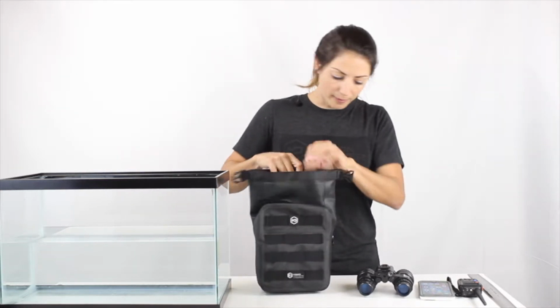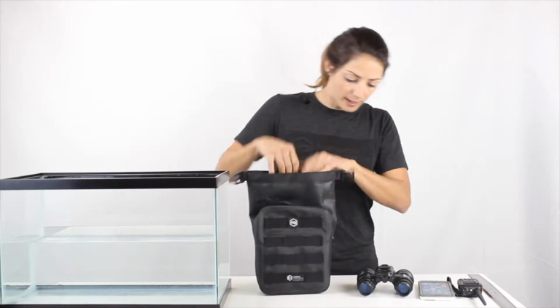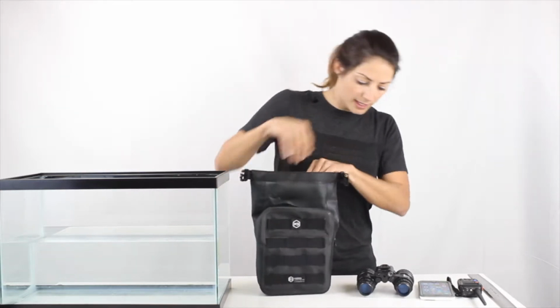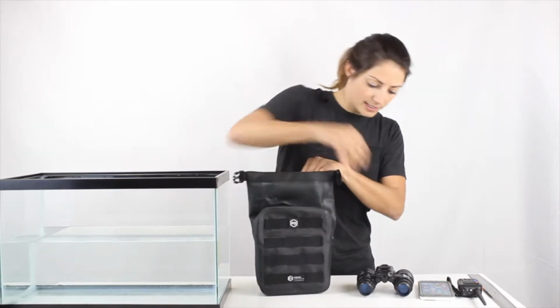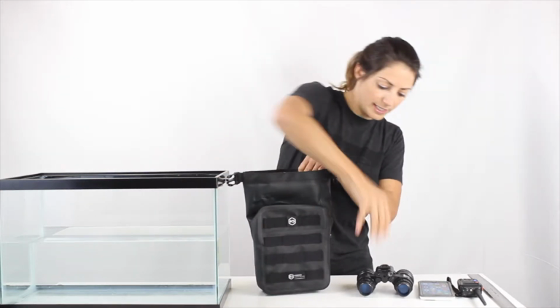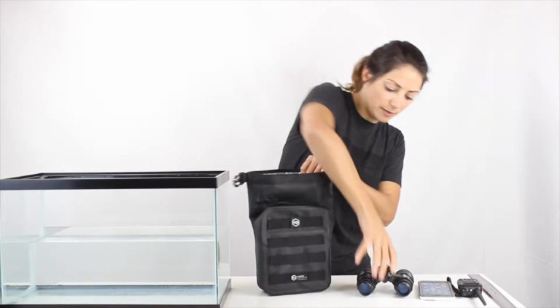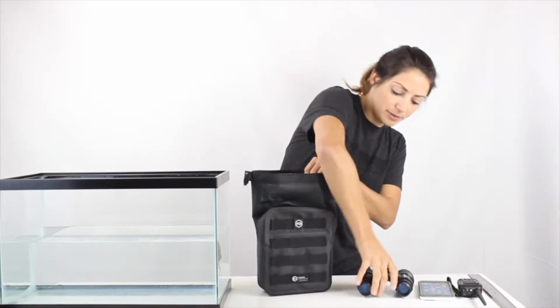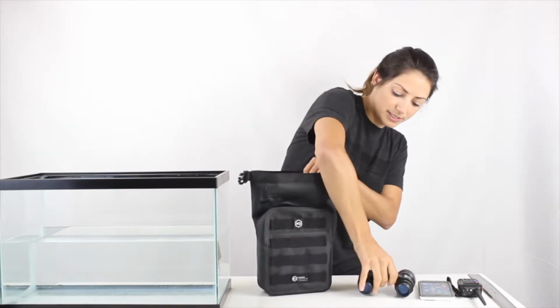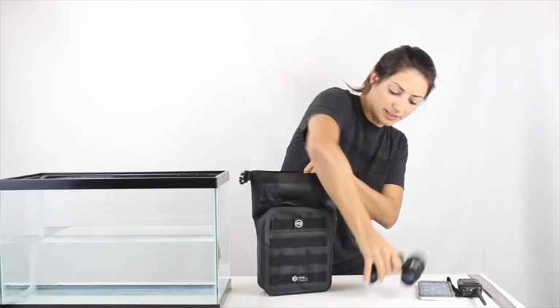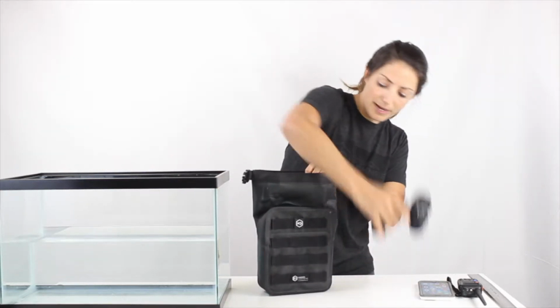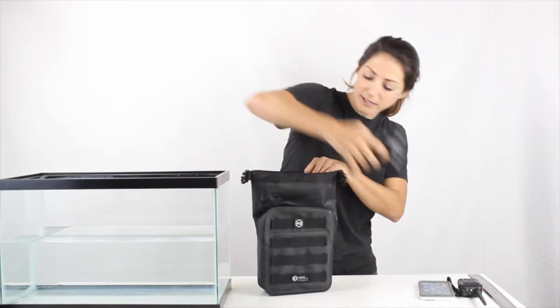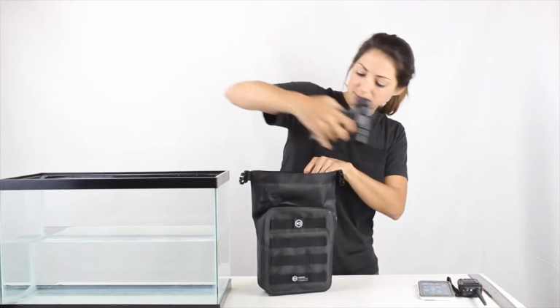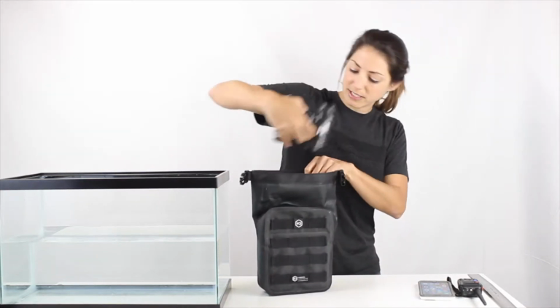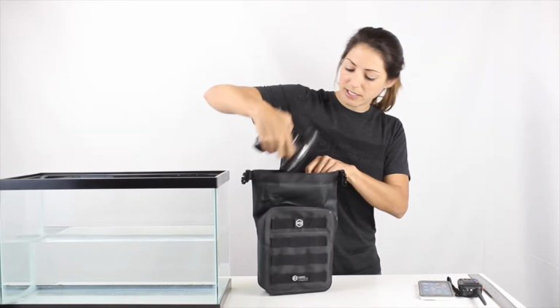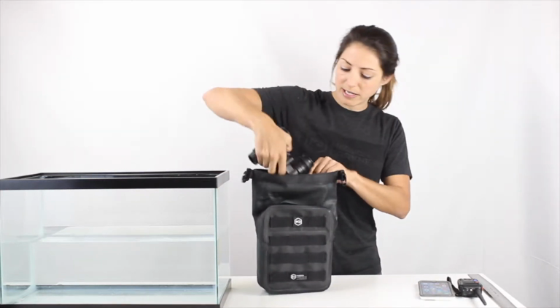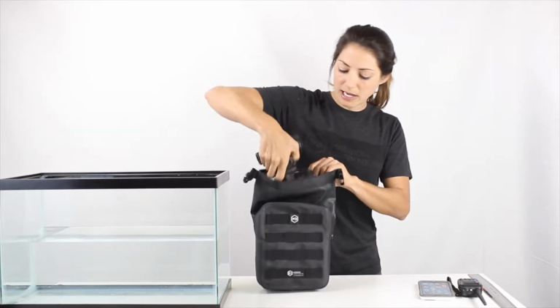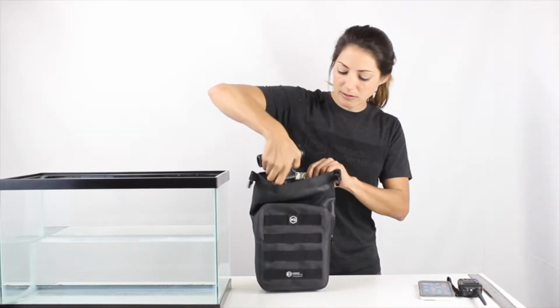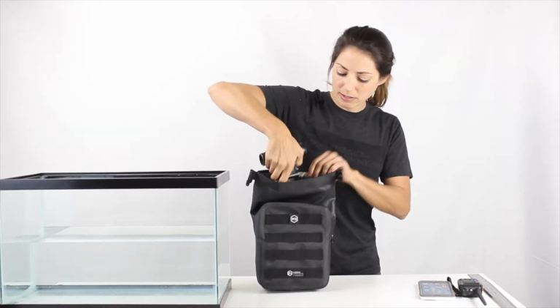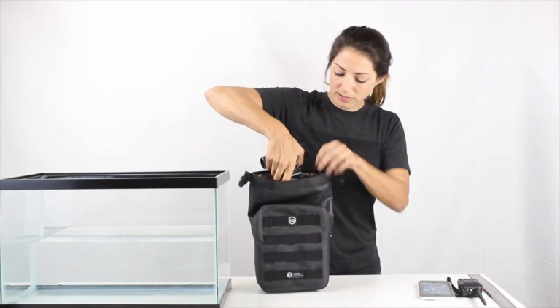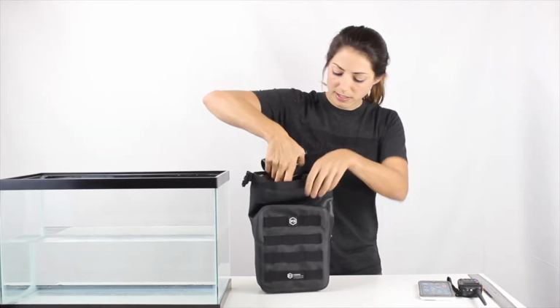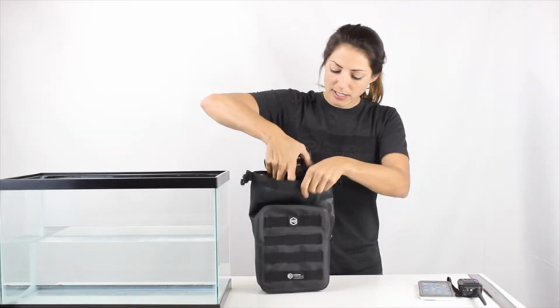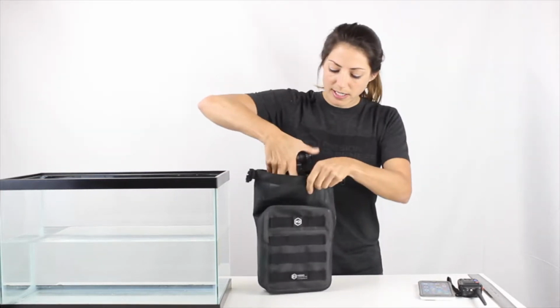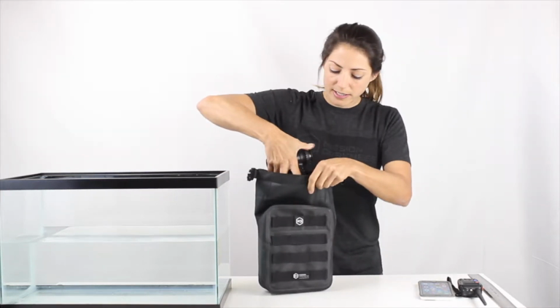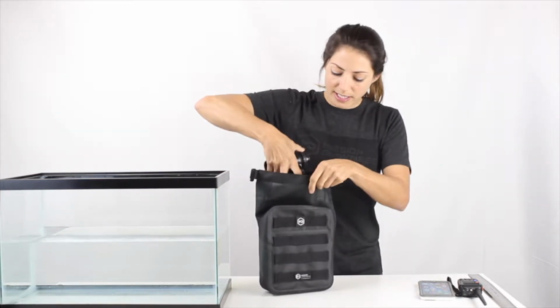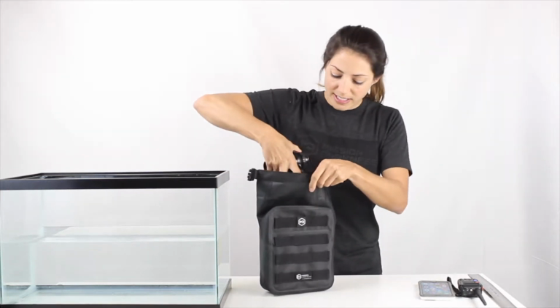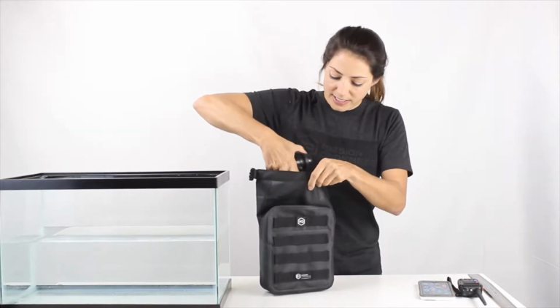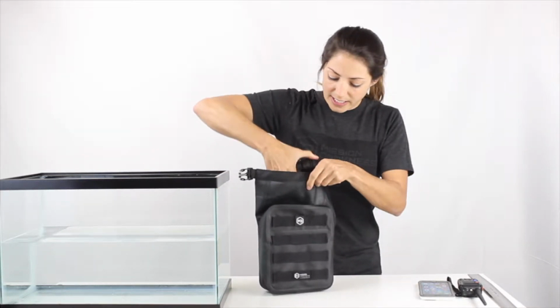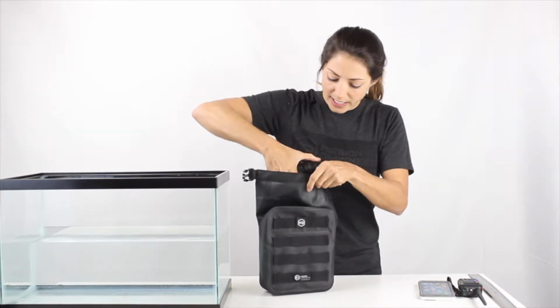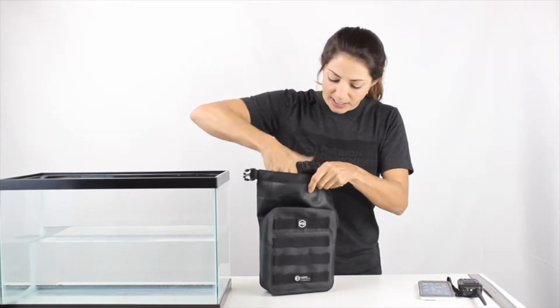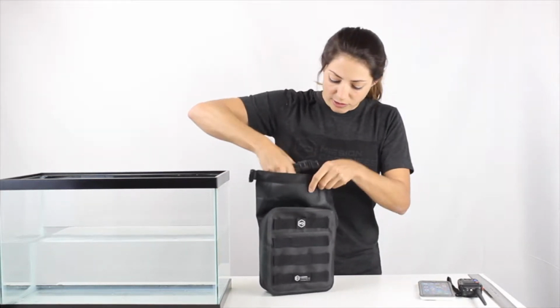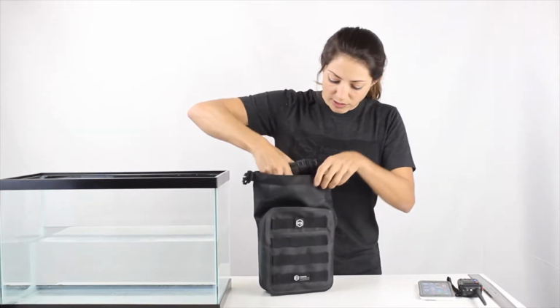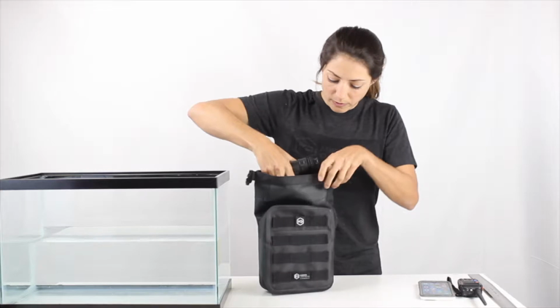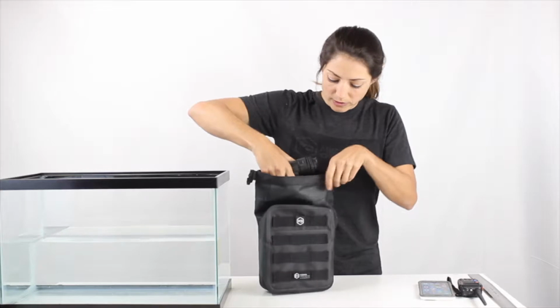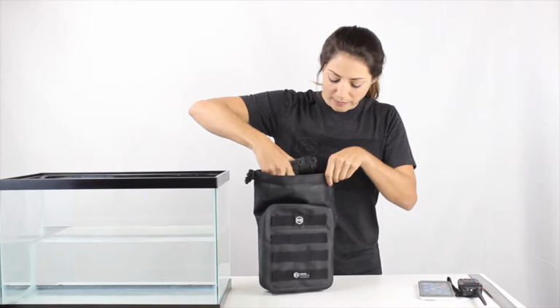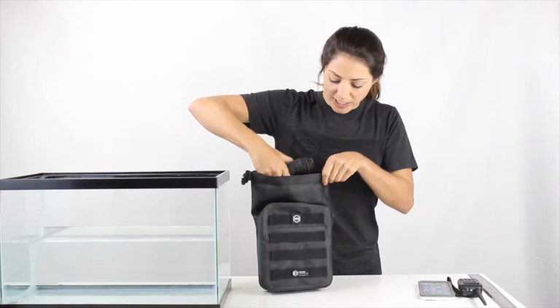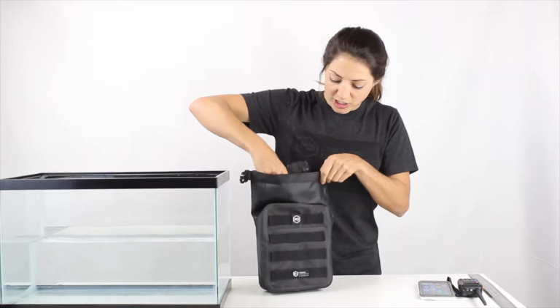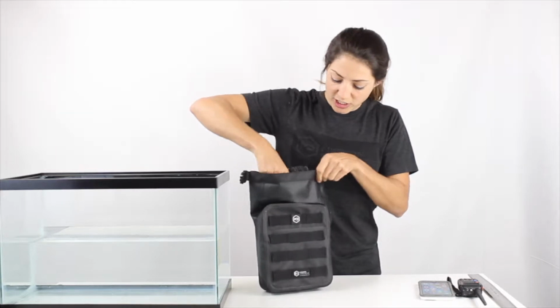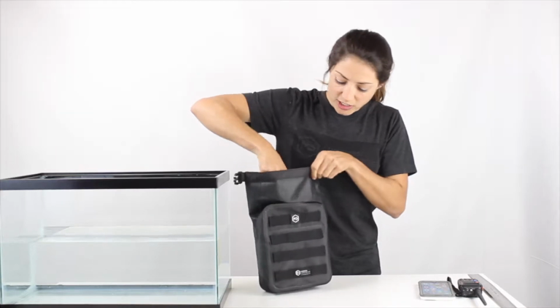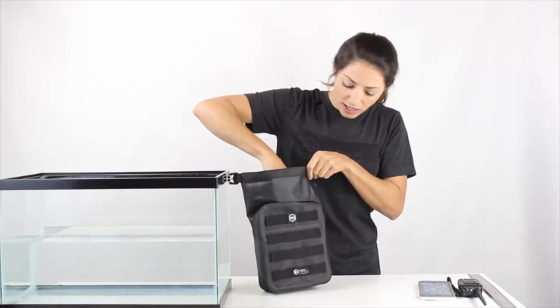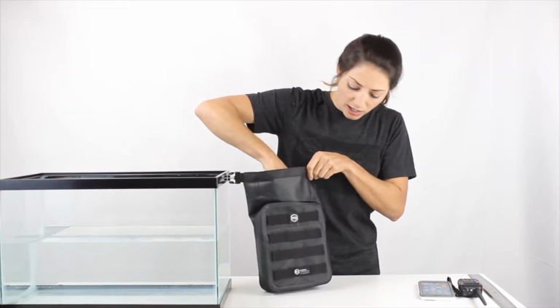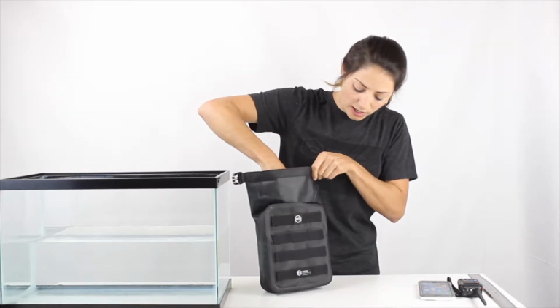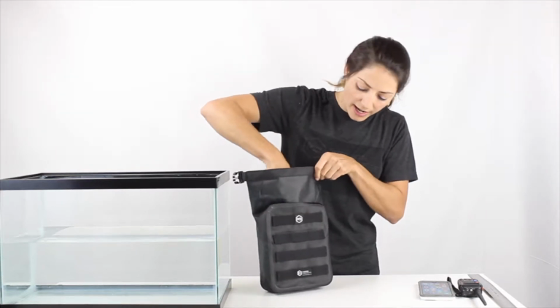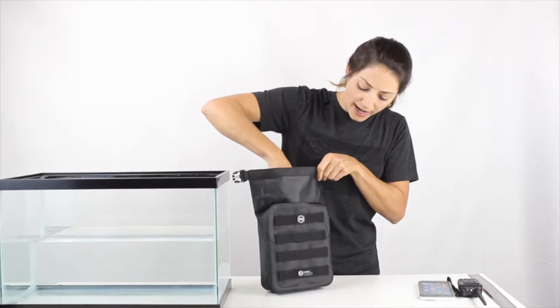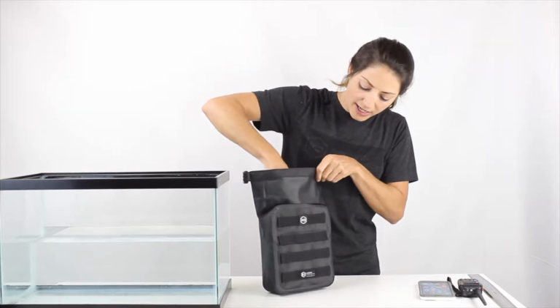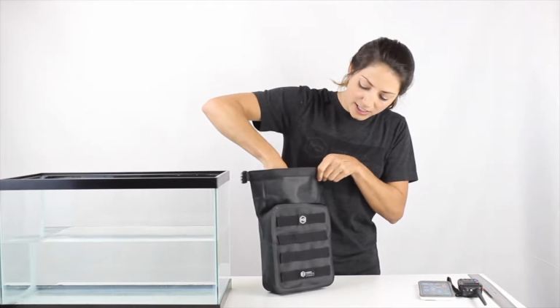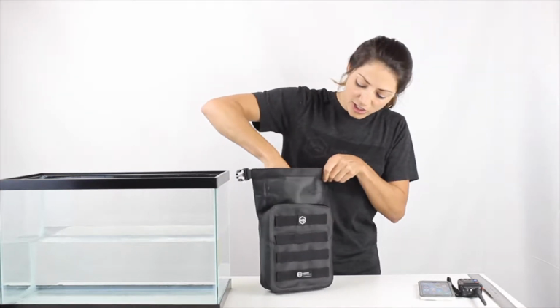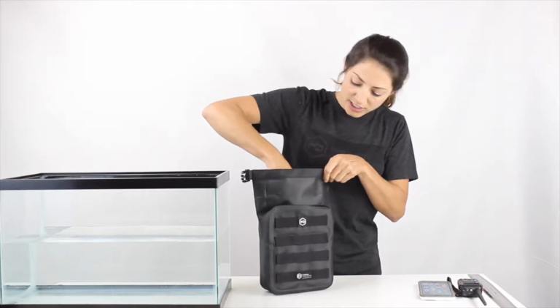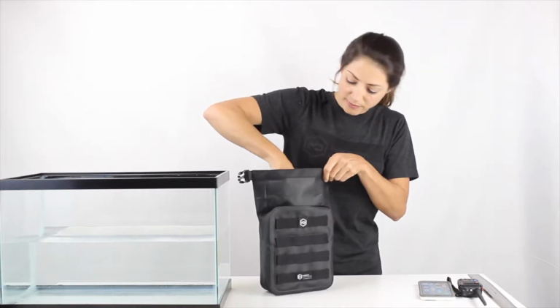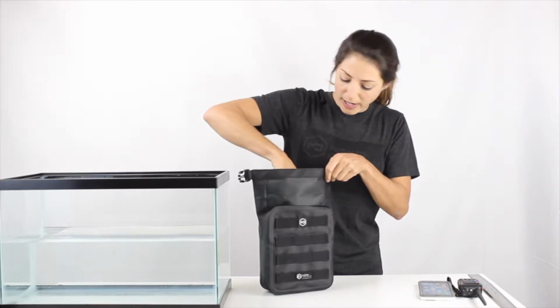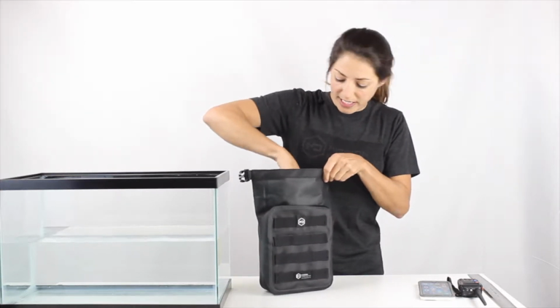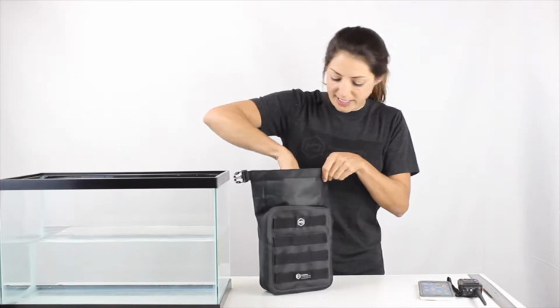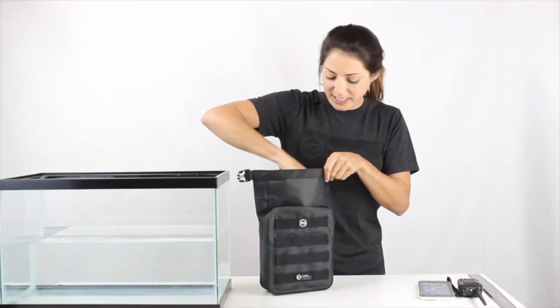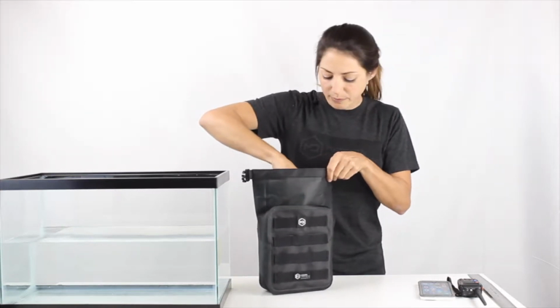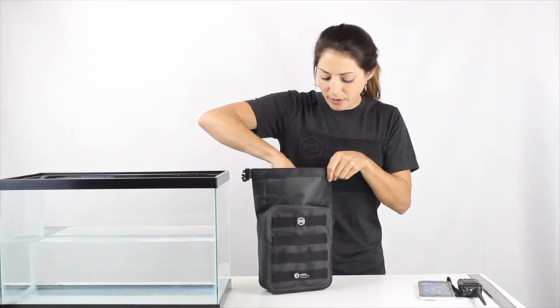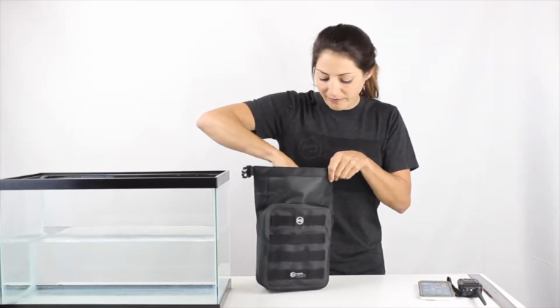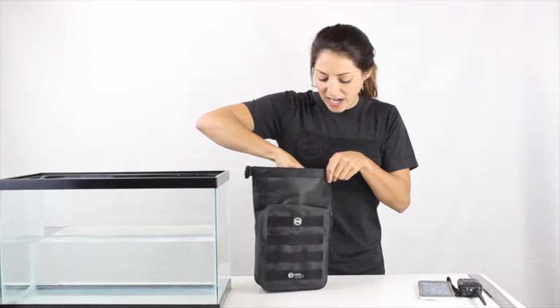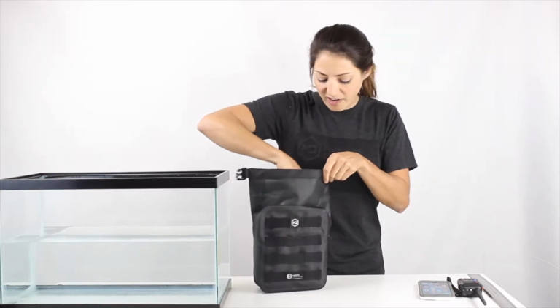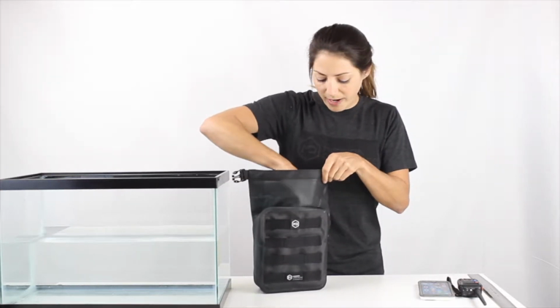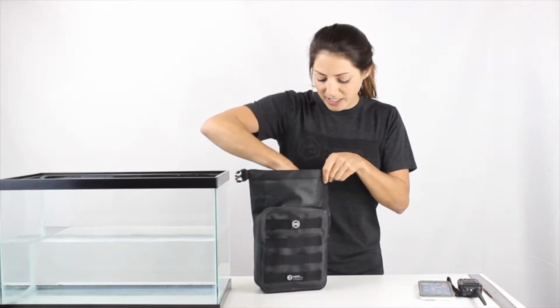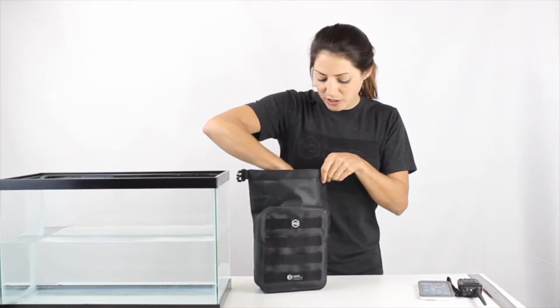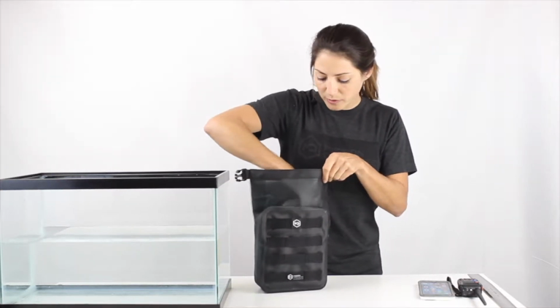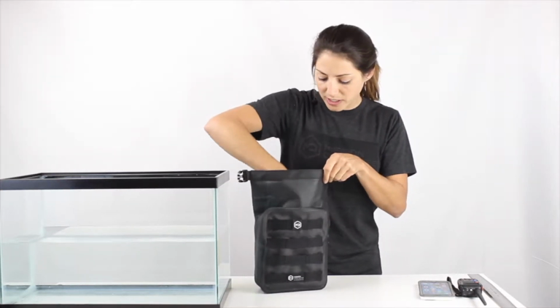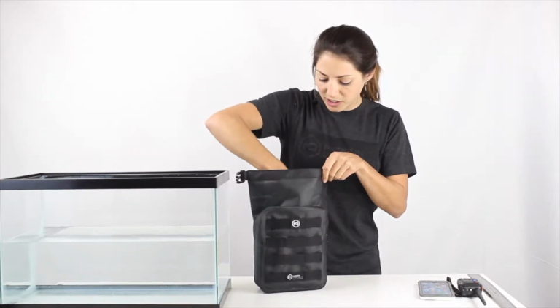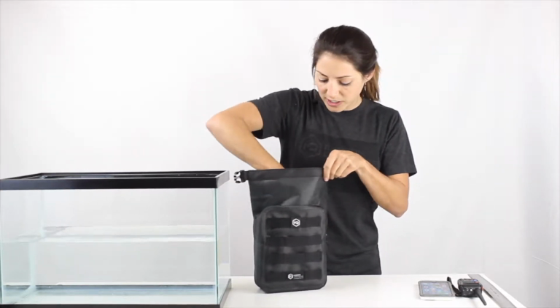I'll put some items in here now. The inside usable dimensions are 8 inches by 6.5 by 2 inches.